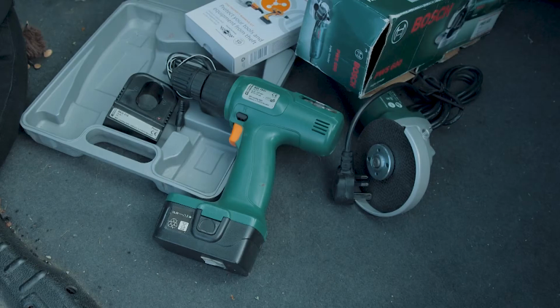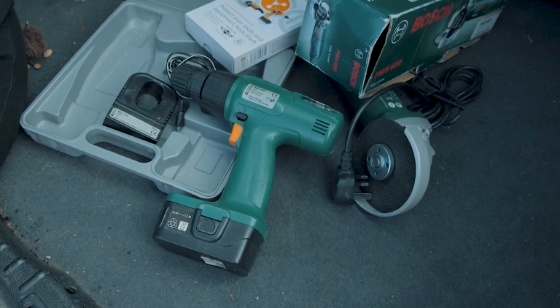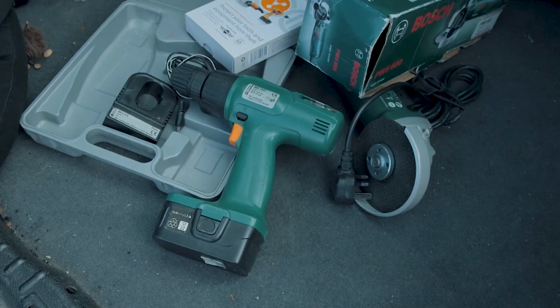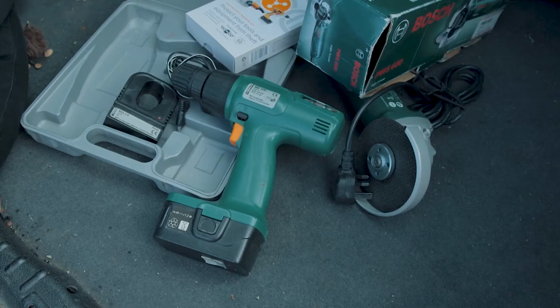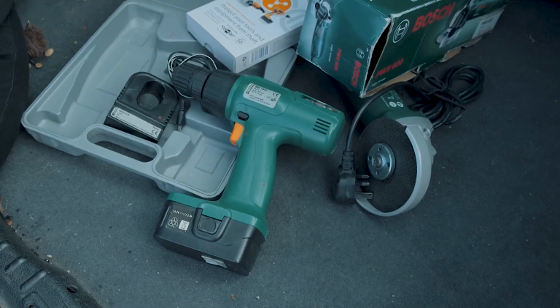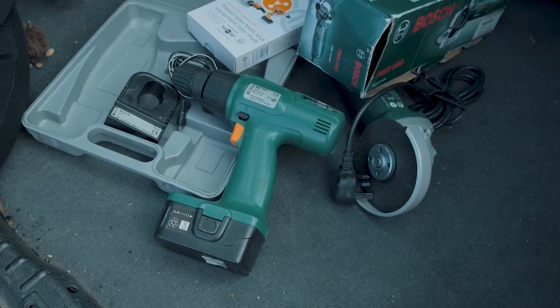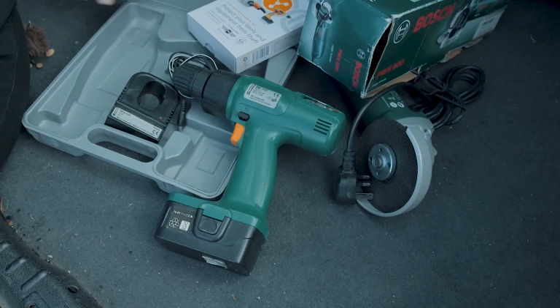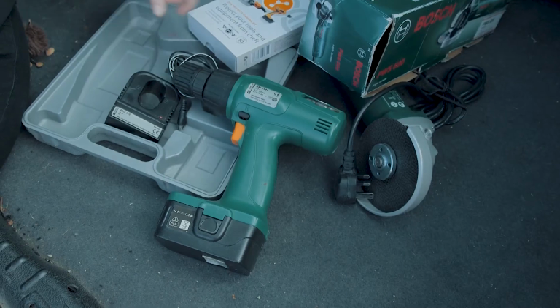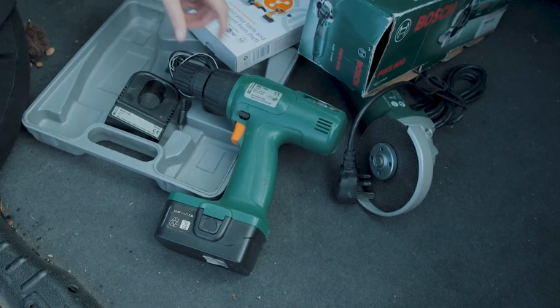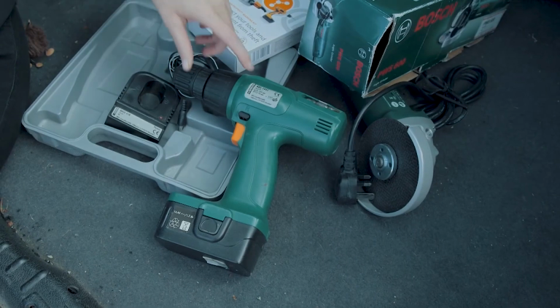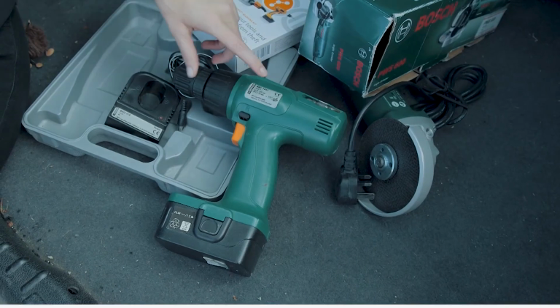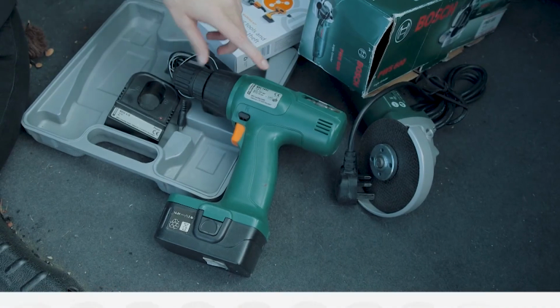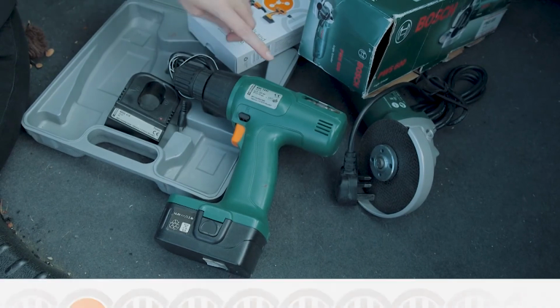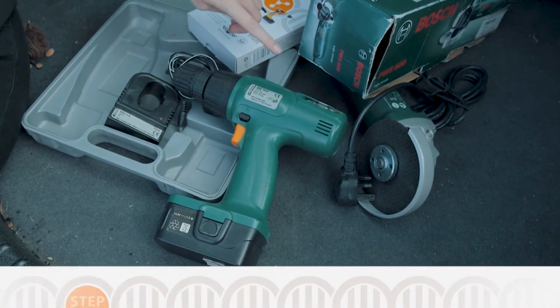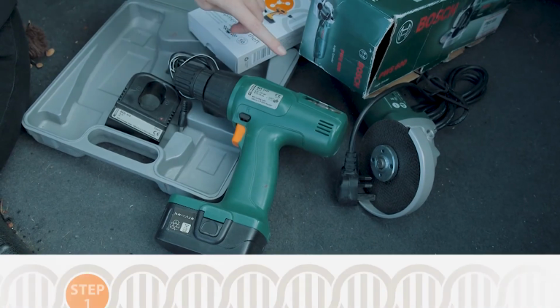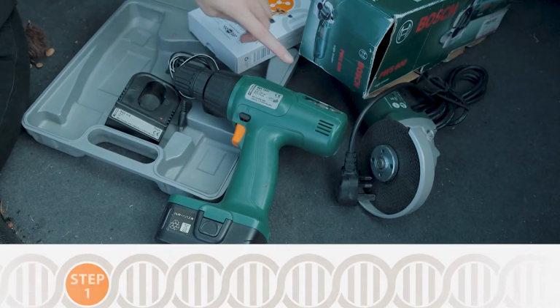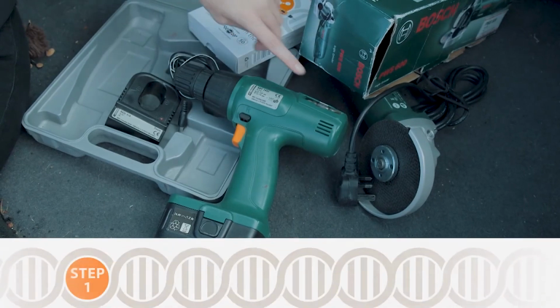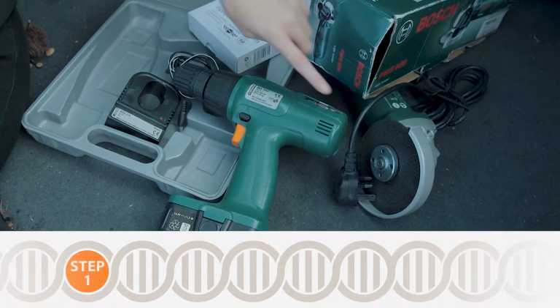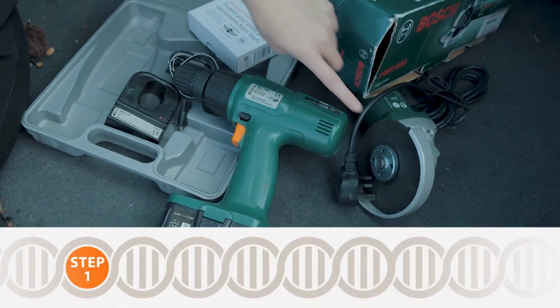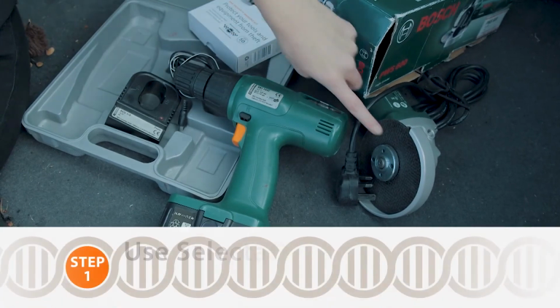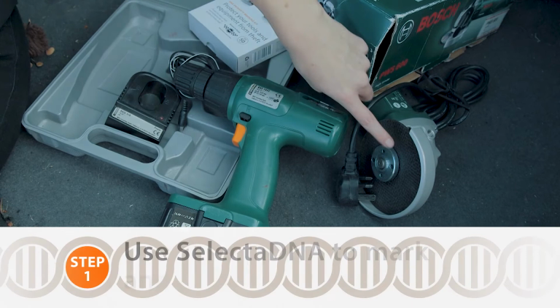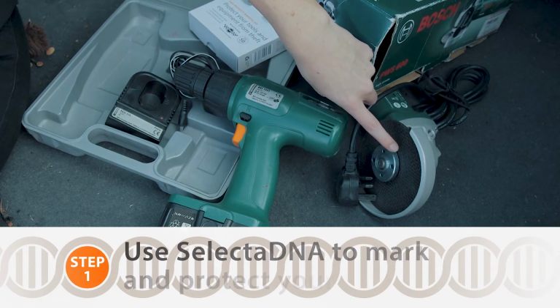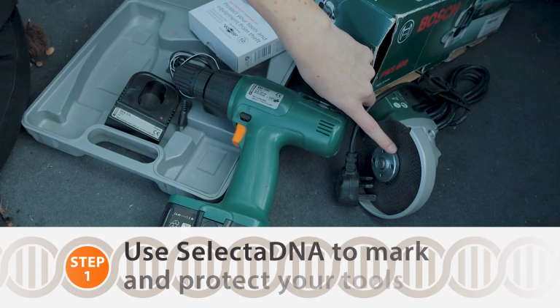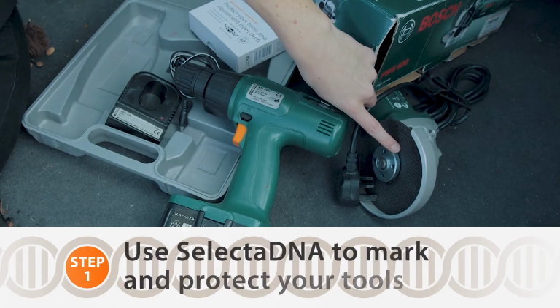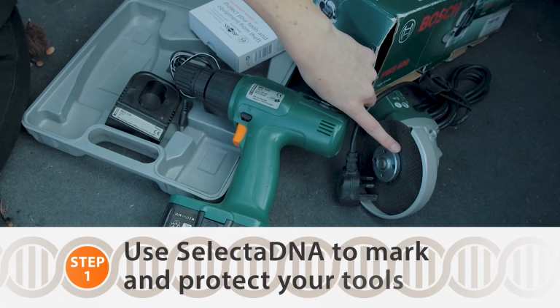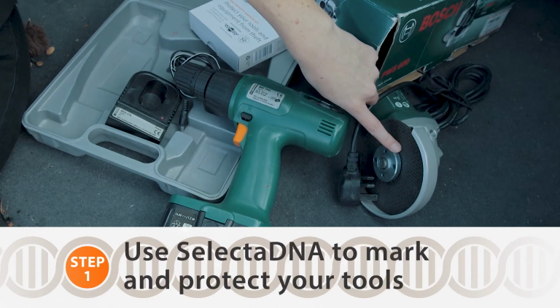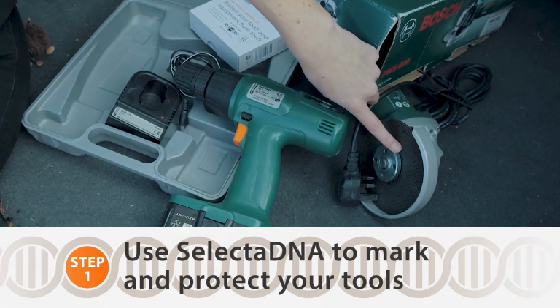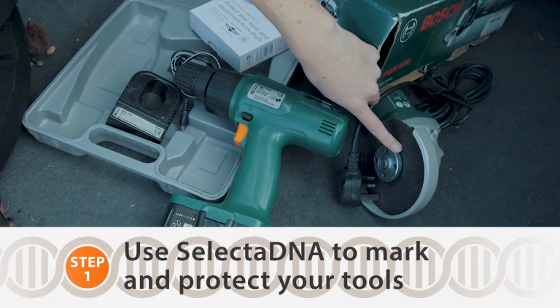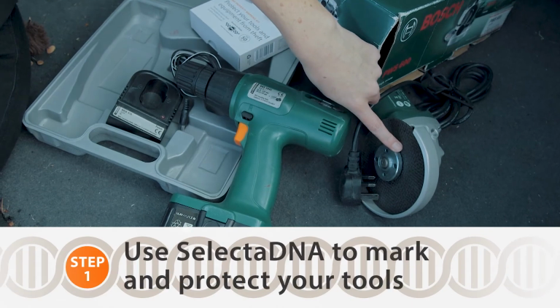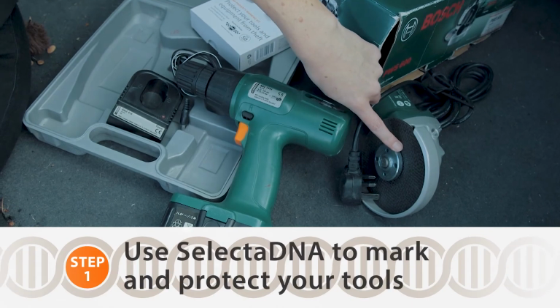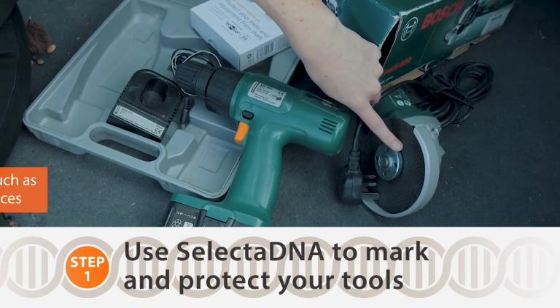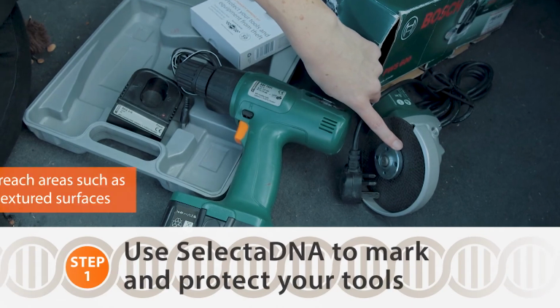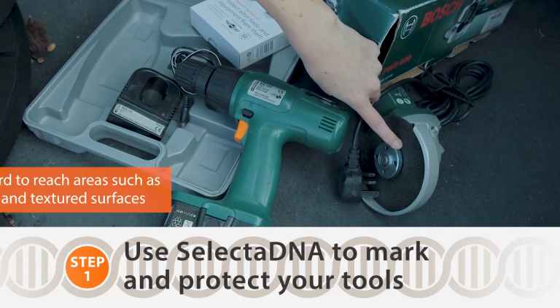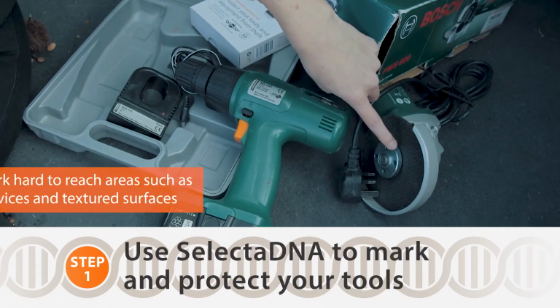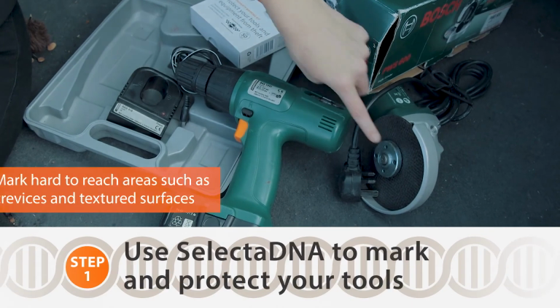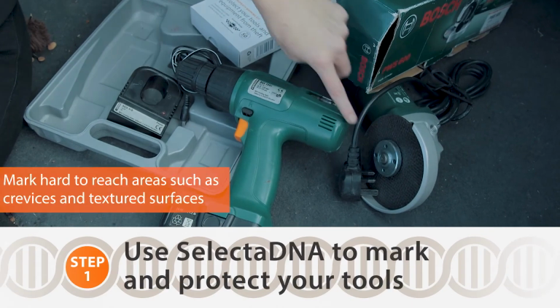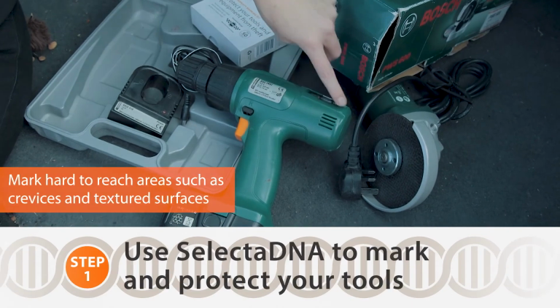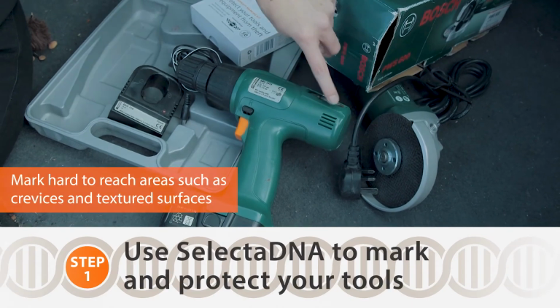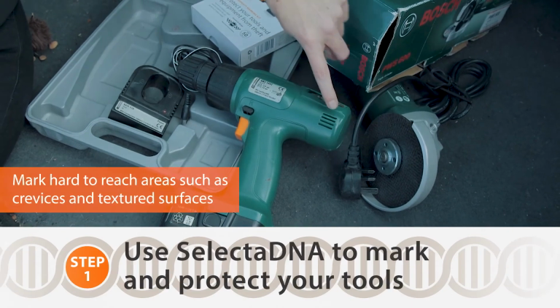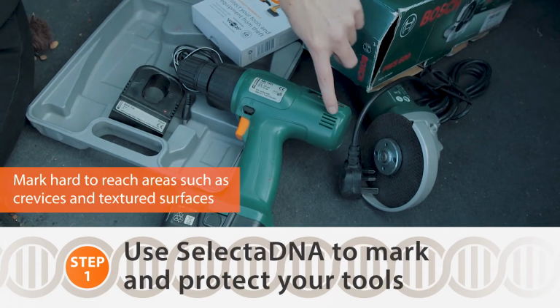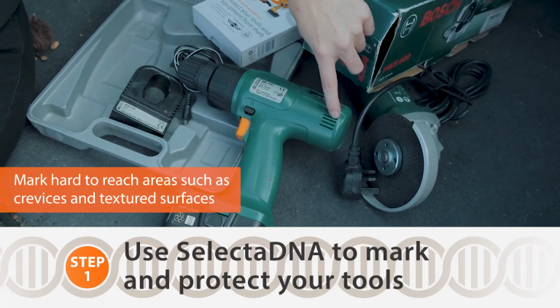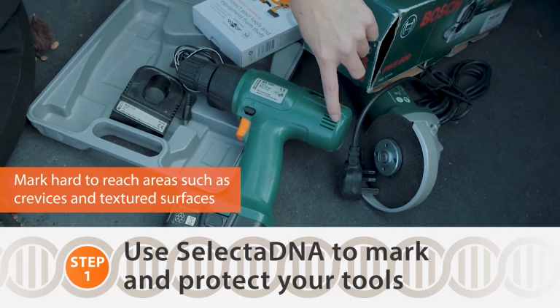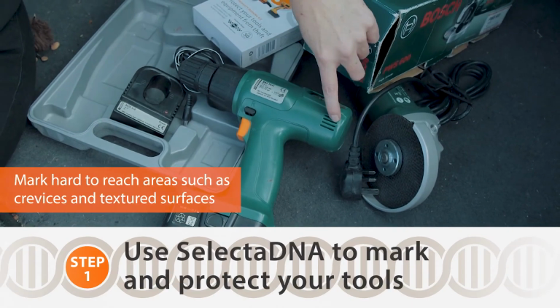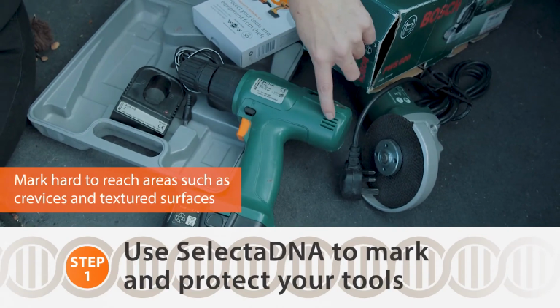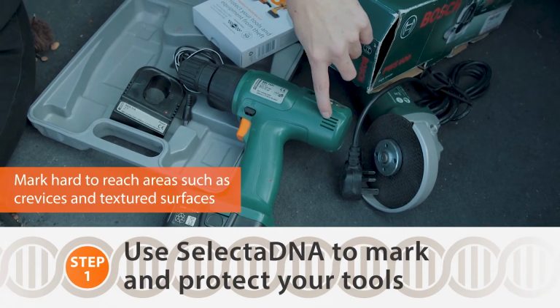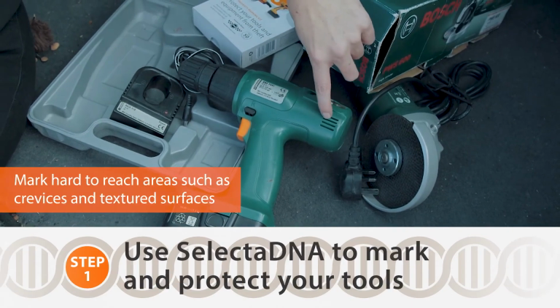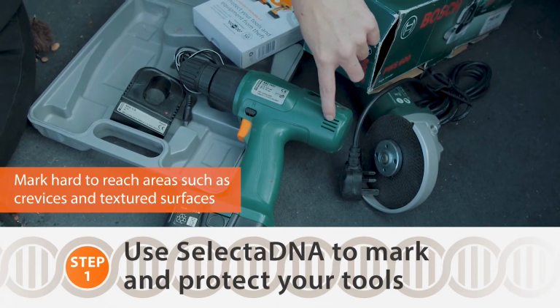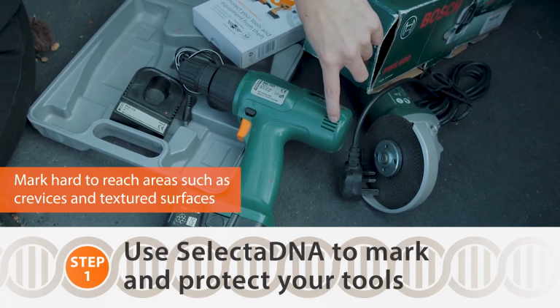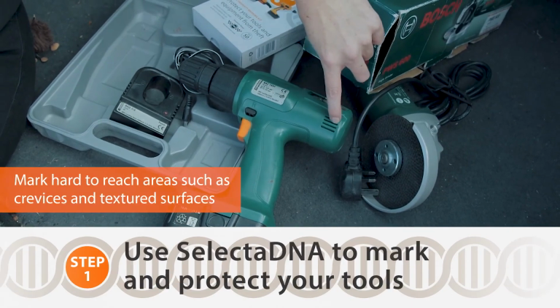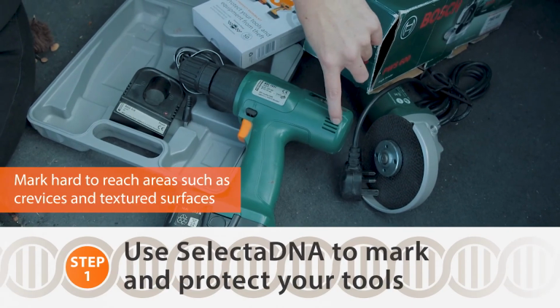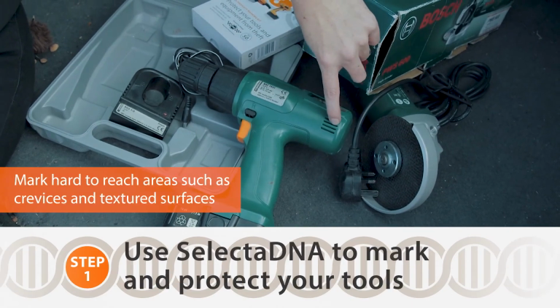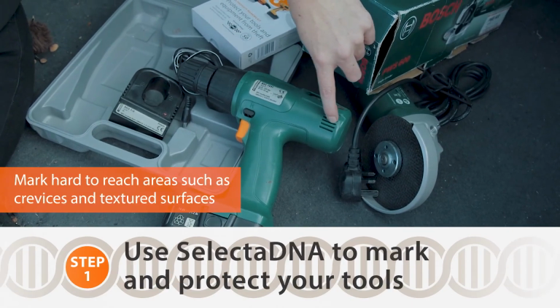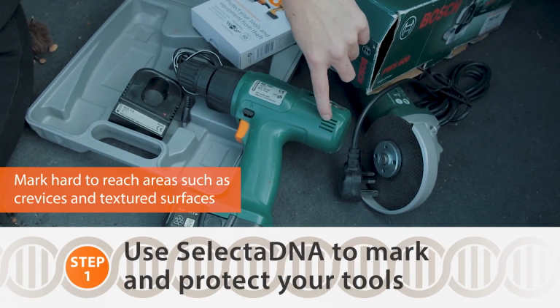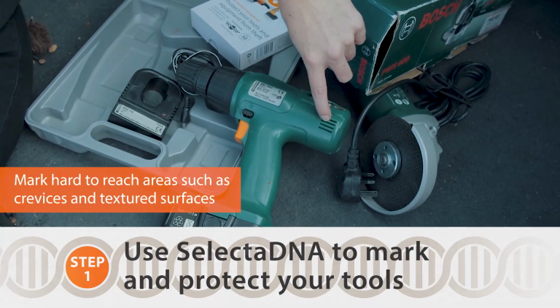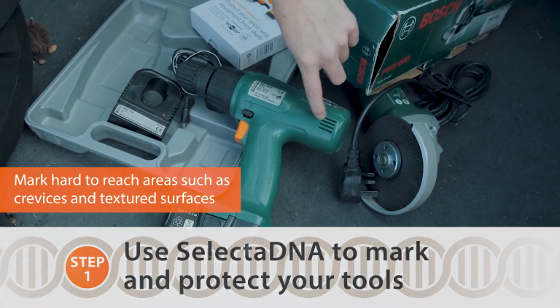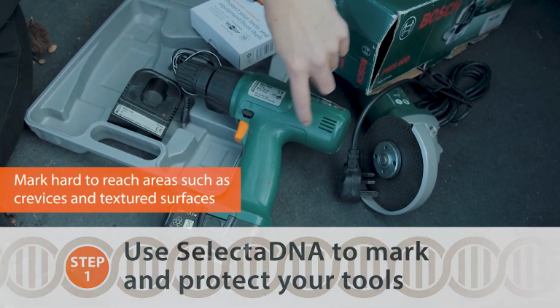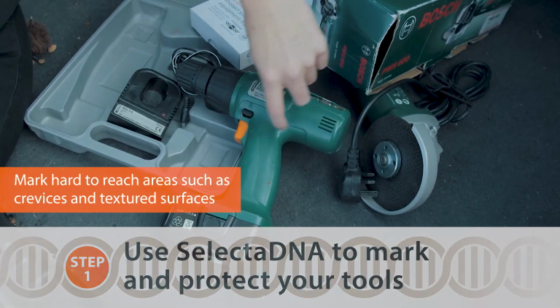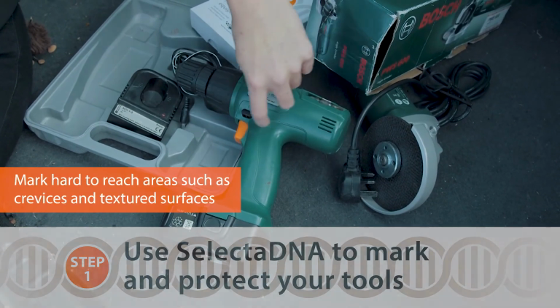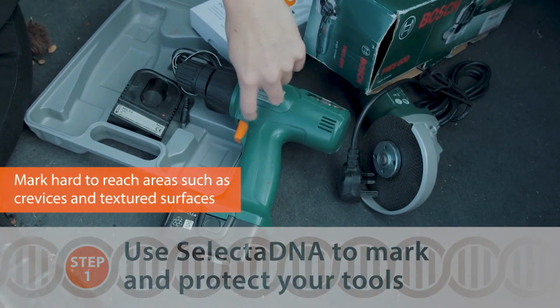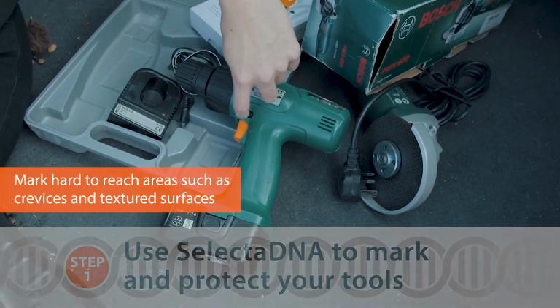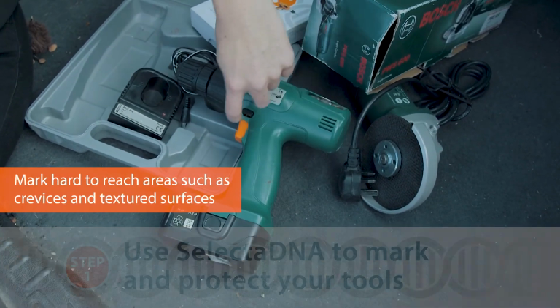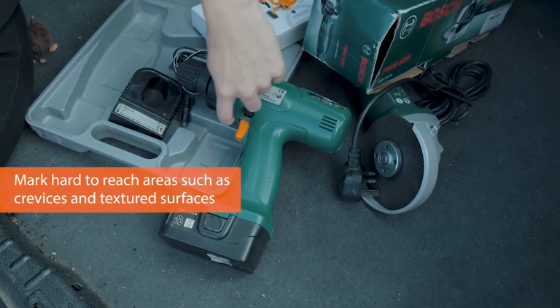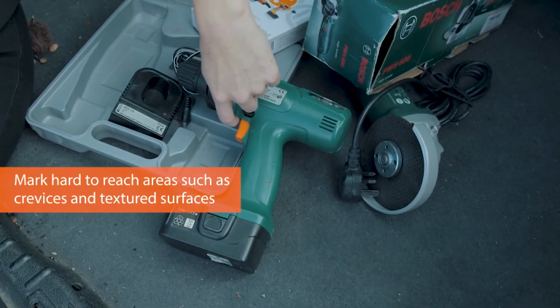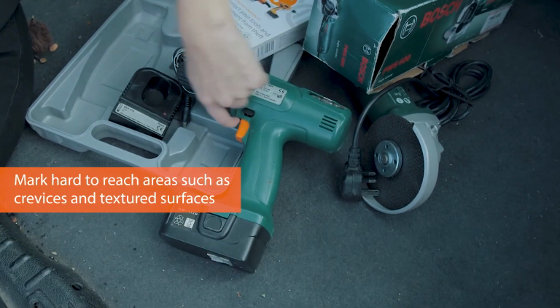Choose an area to apply on the tools, ideally in crevices, textured surfaces, and hard-to-reach areas.